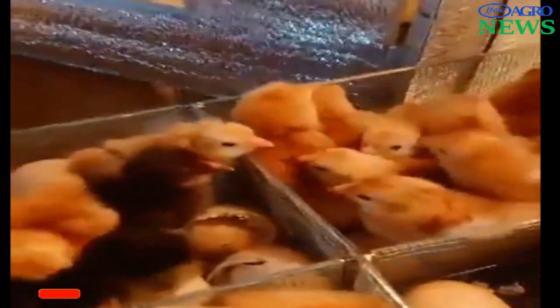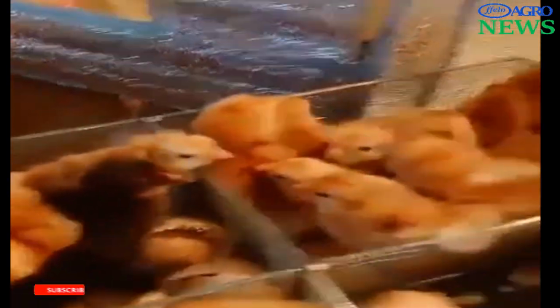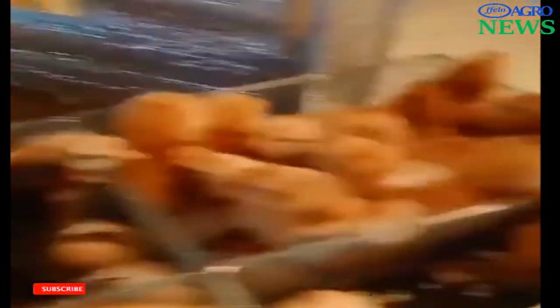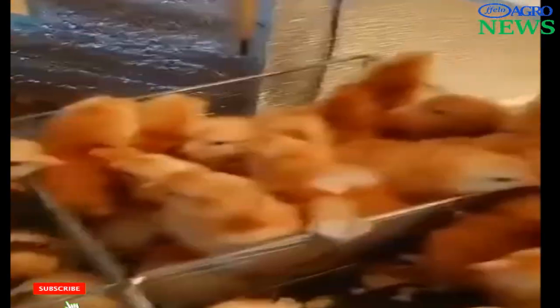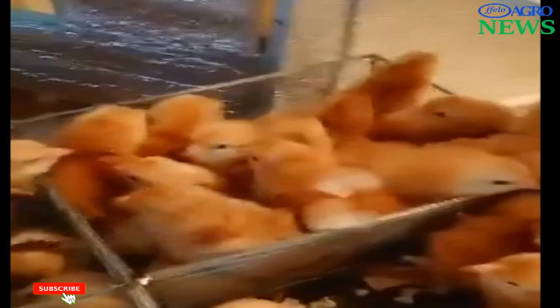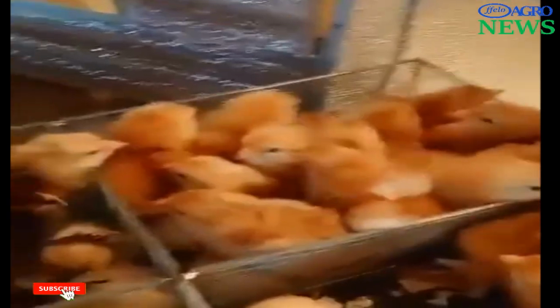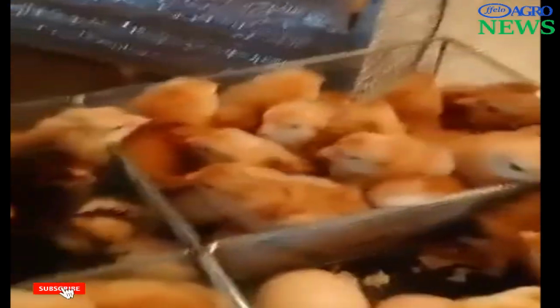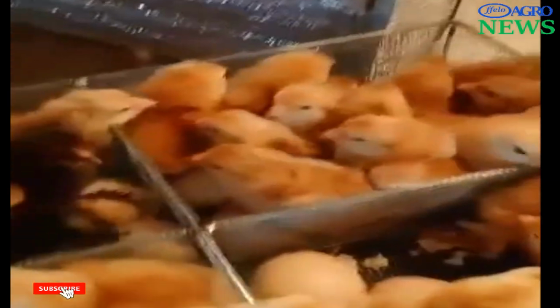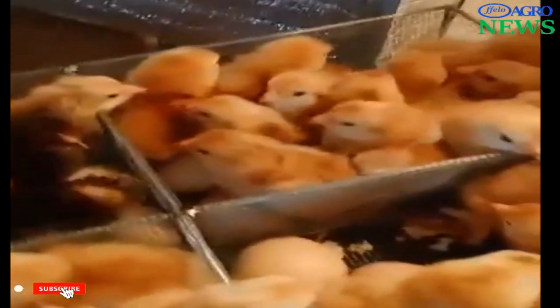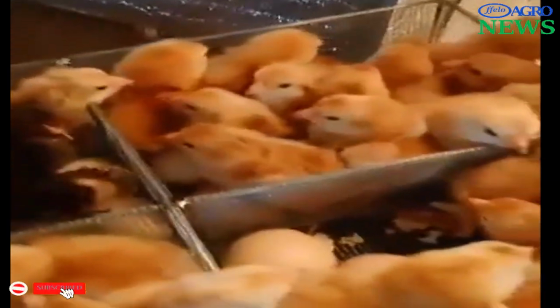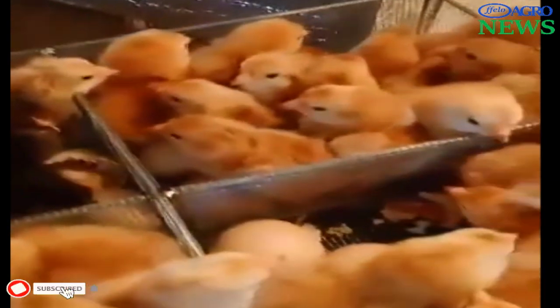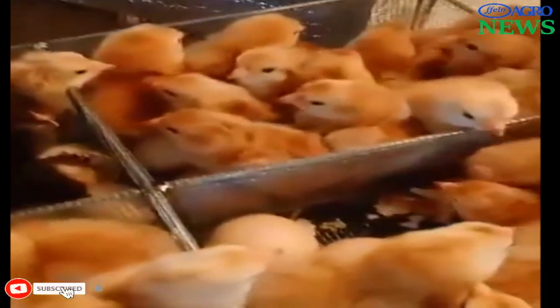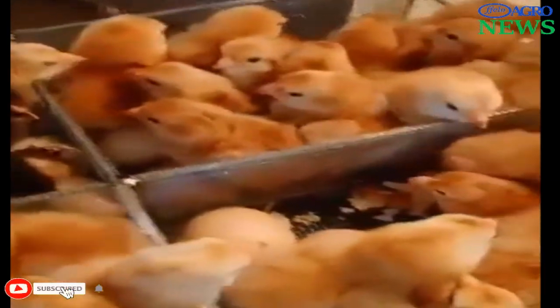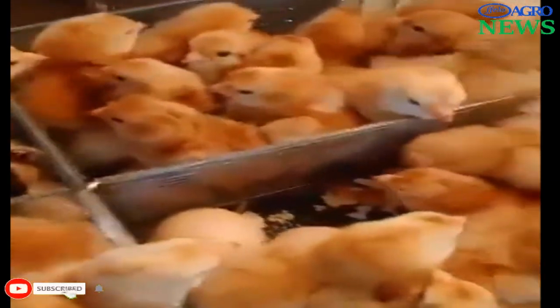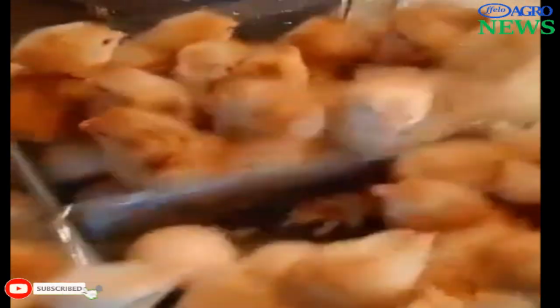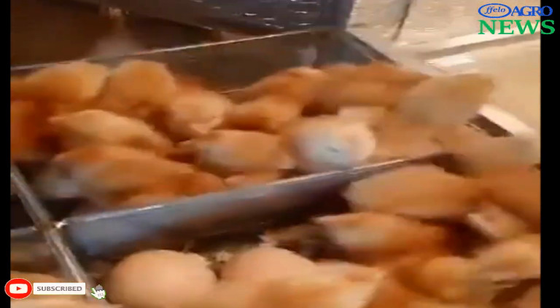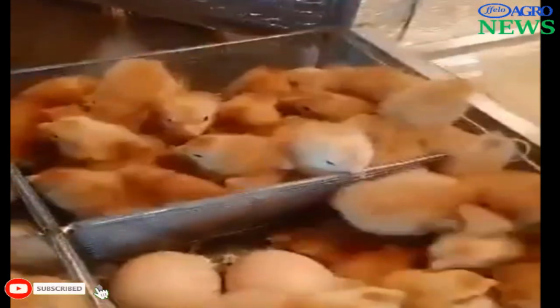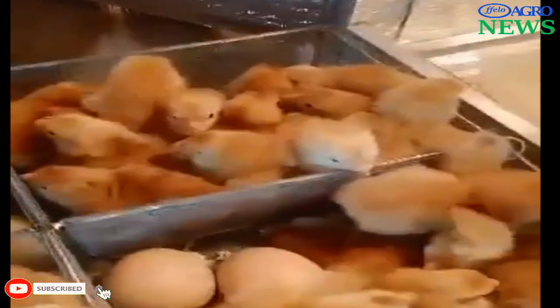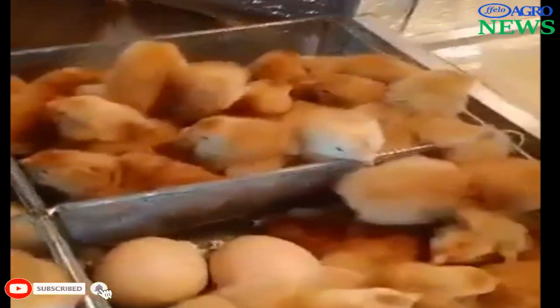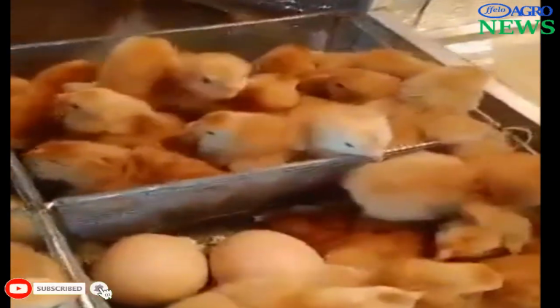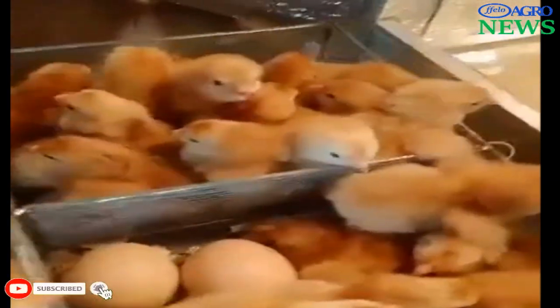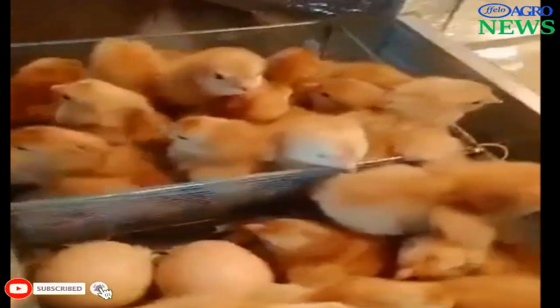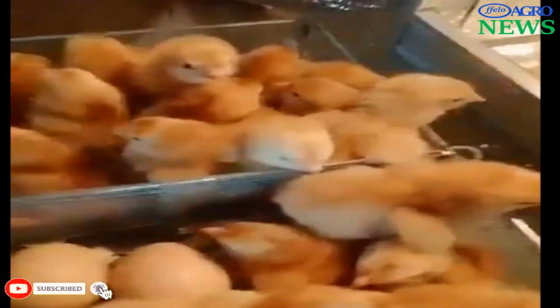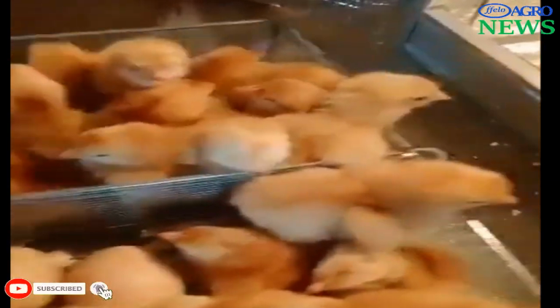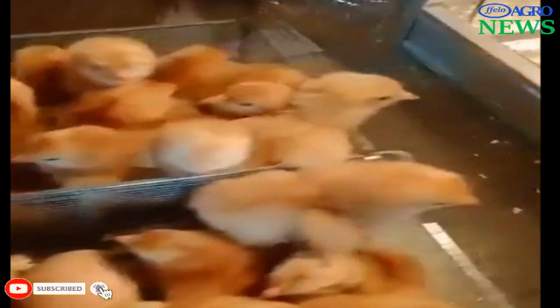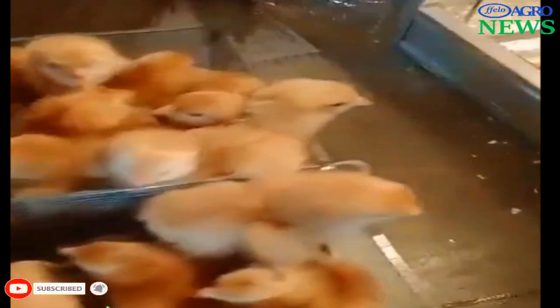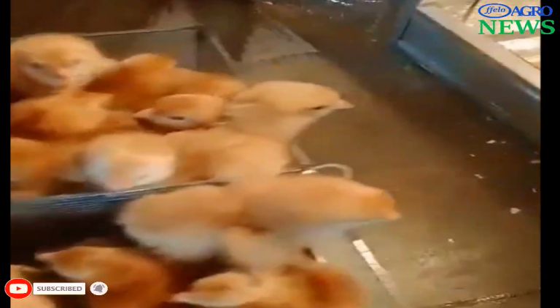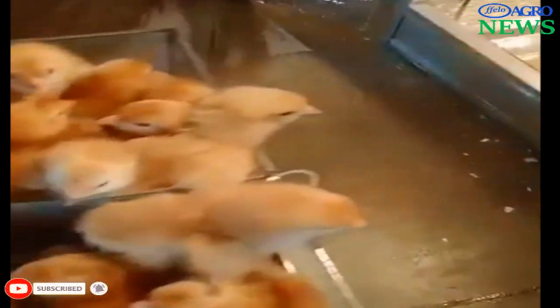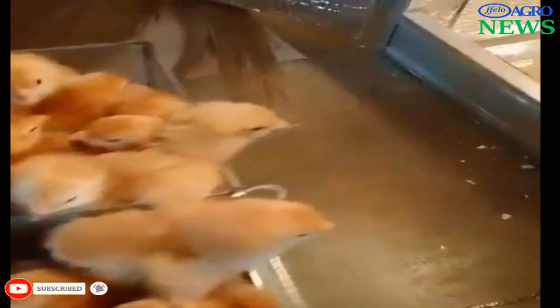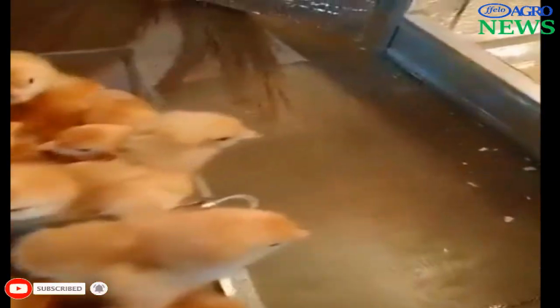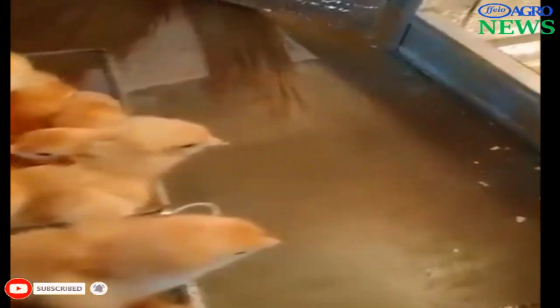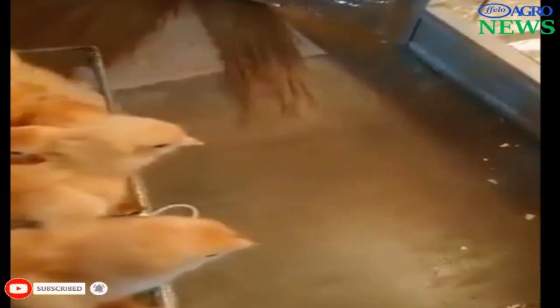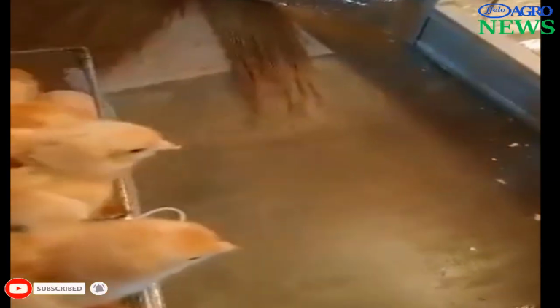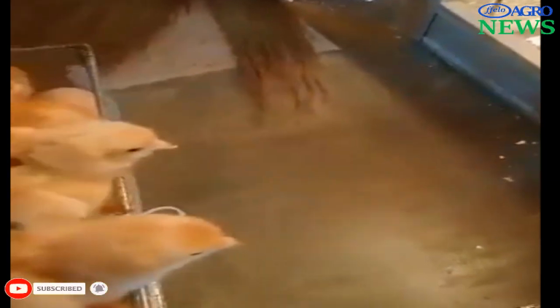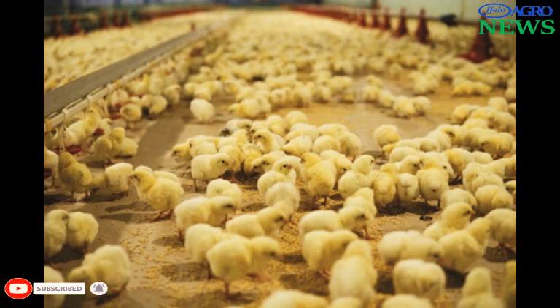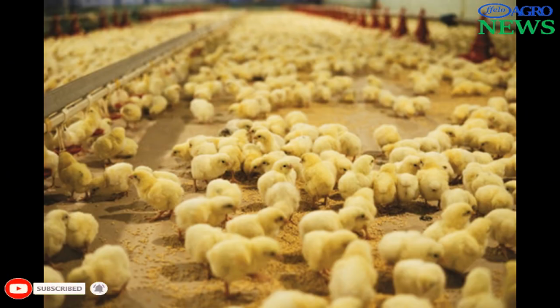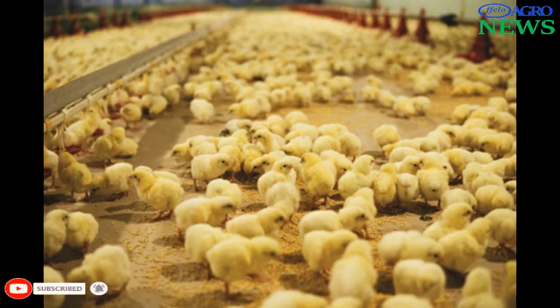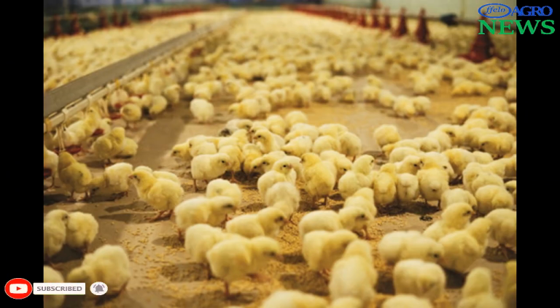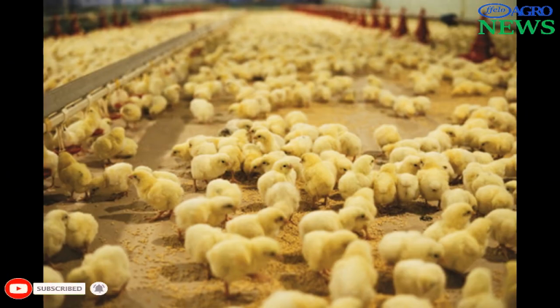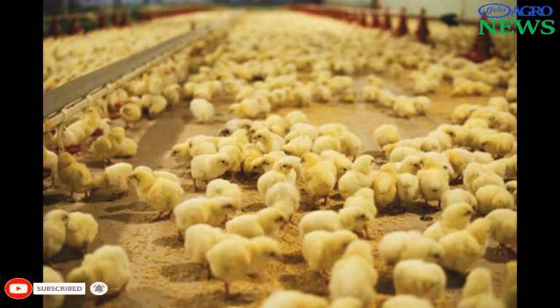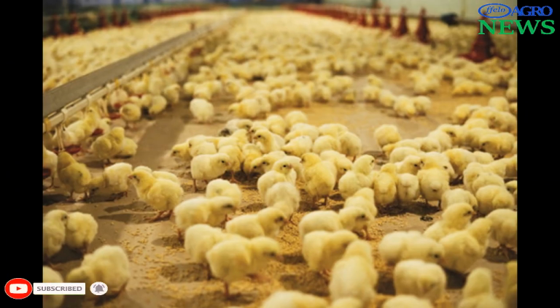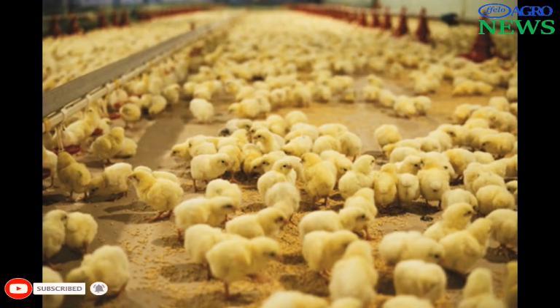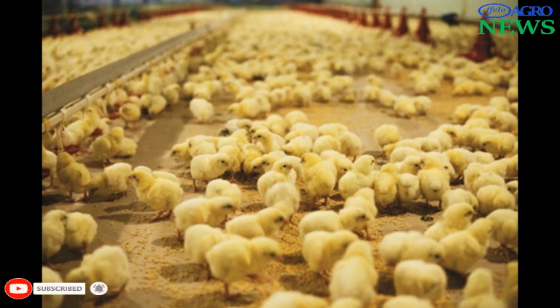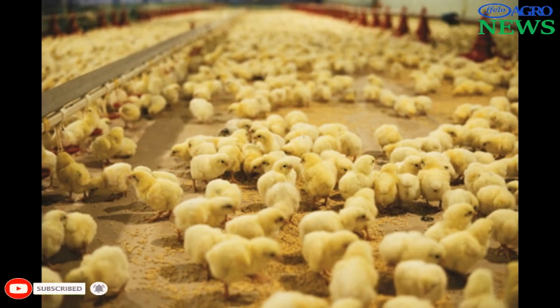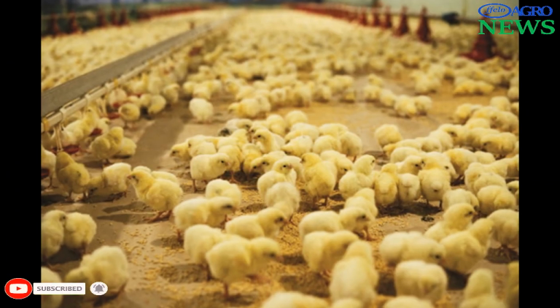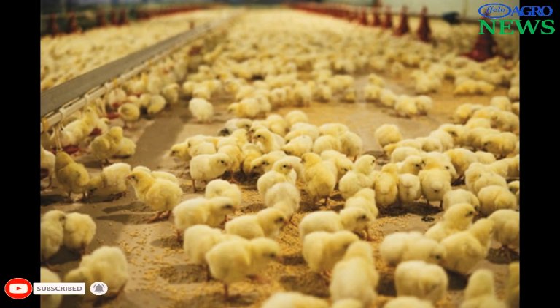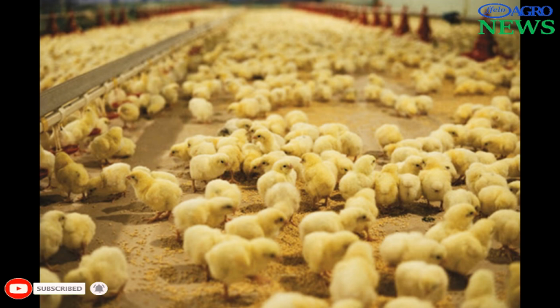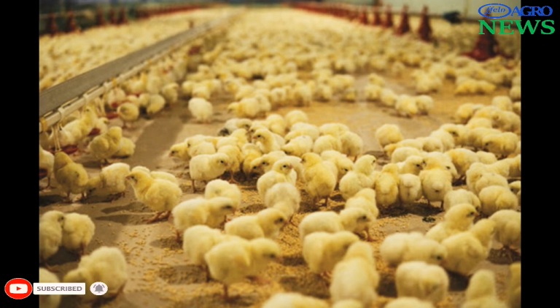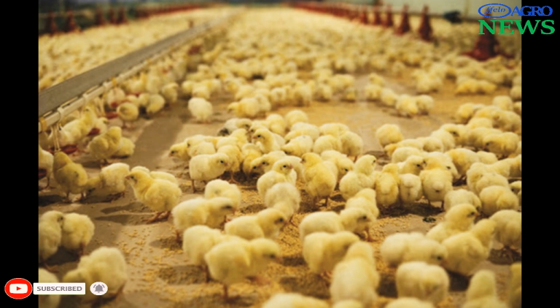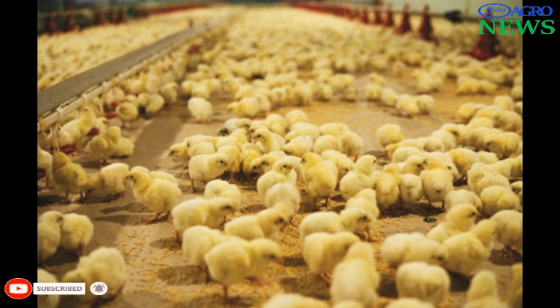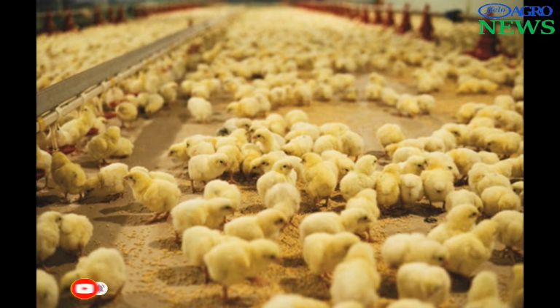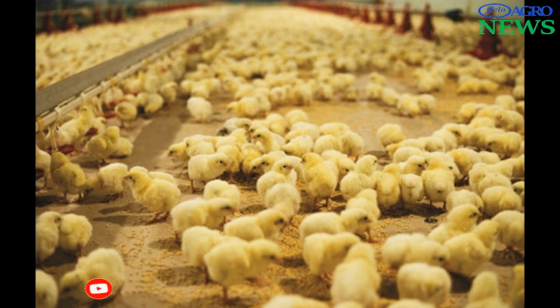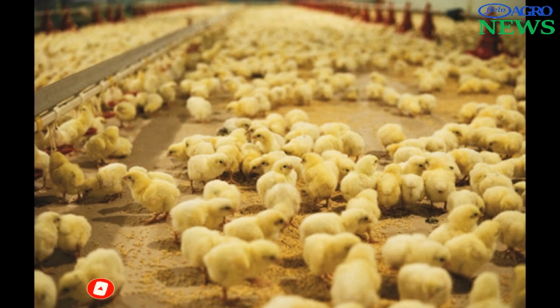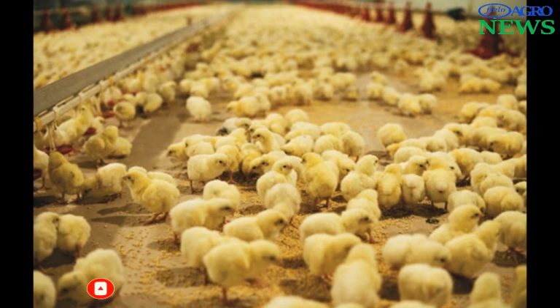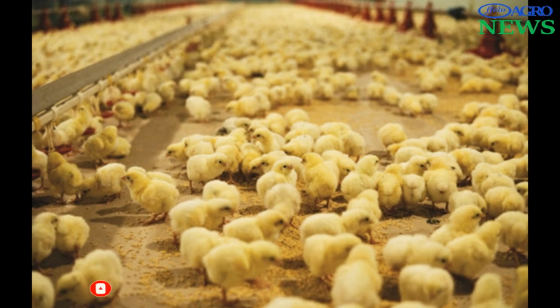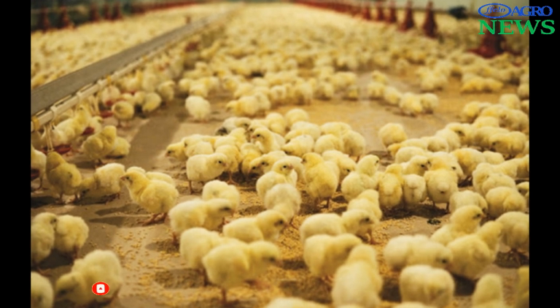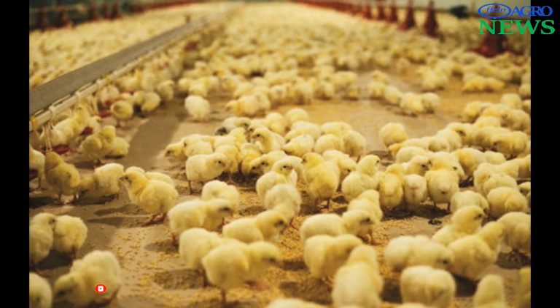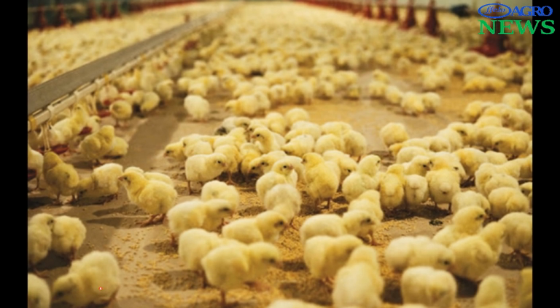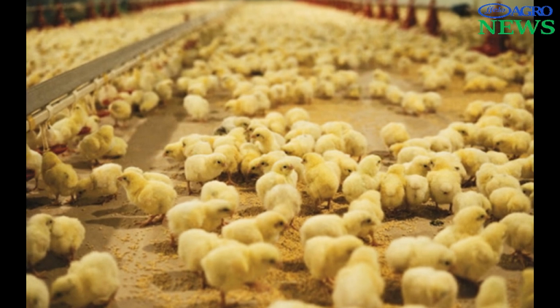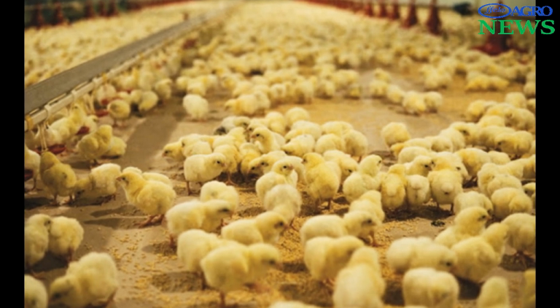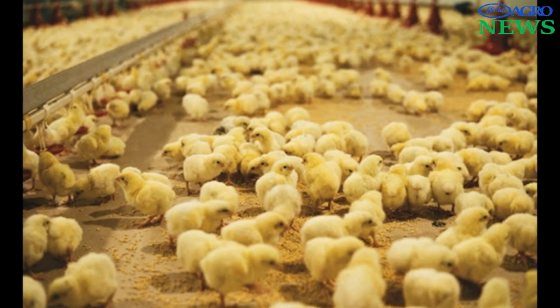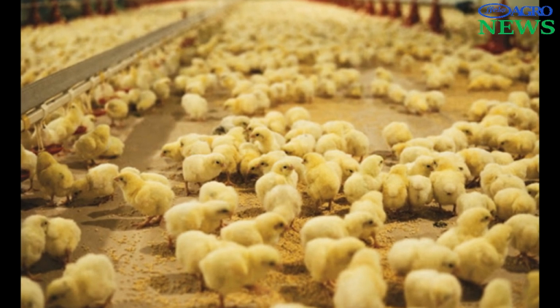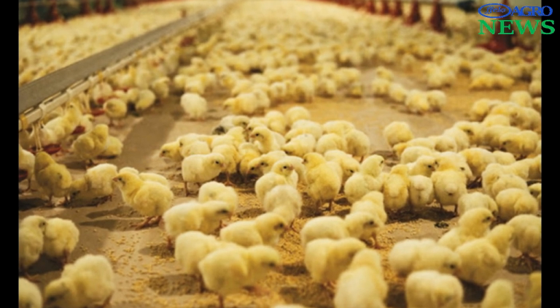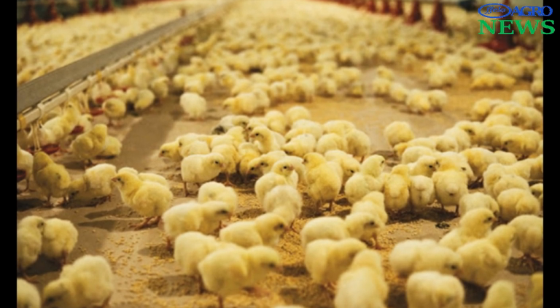Welcome to Fellow Agro News. This video has three sections where you are going to learn basic procedures to ensure better chick survival and growth.